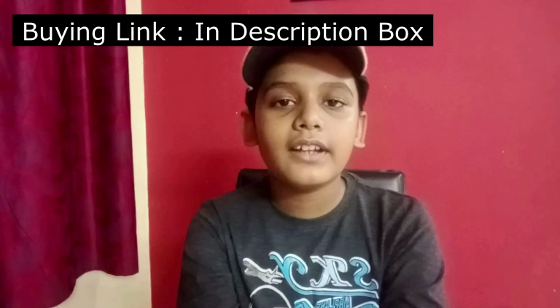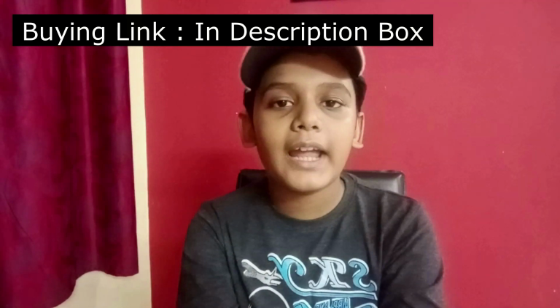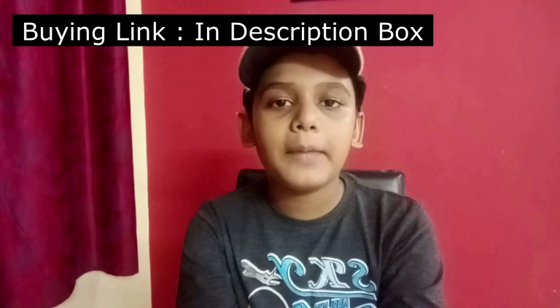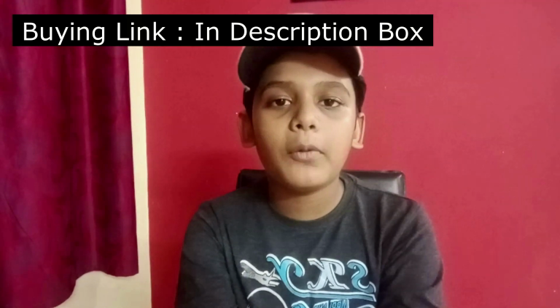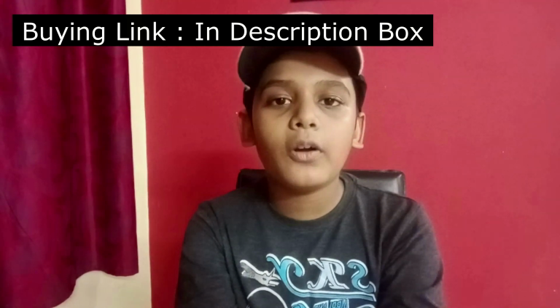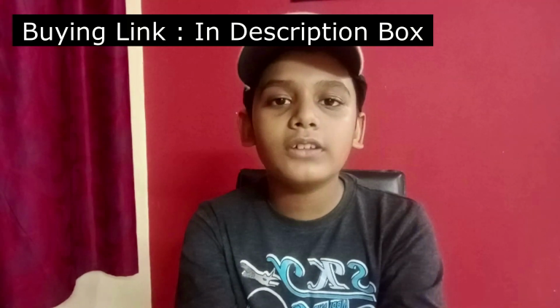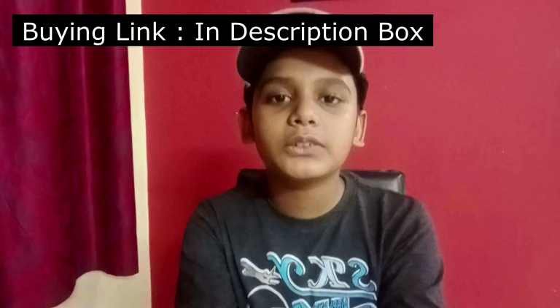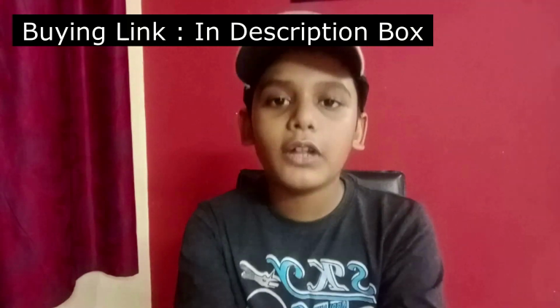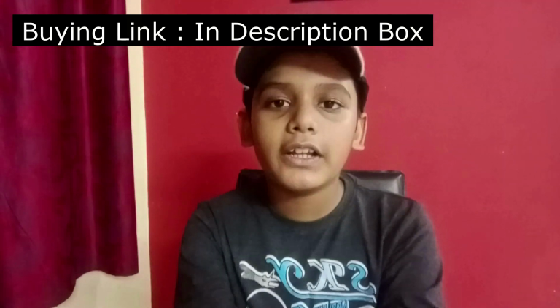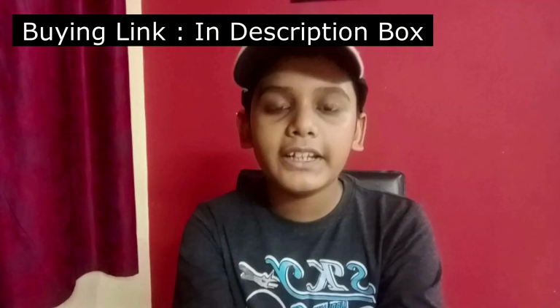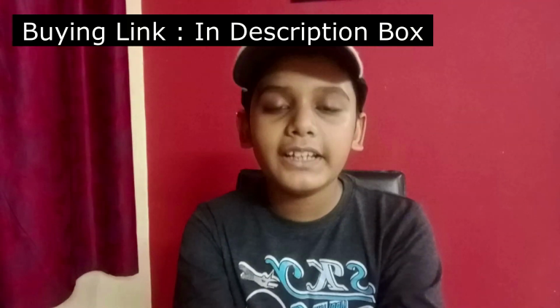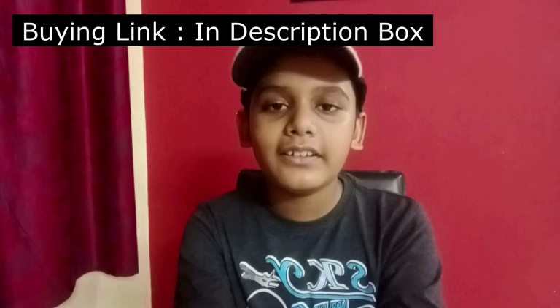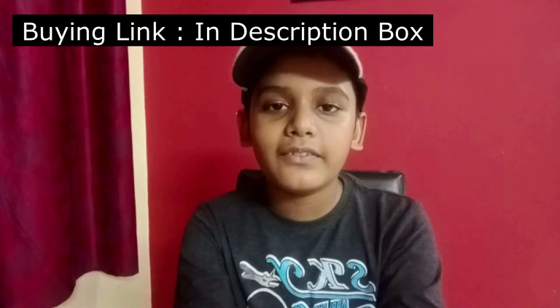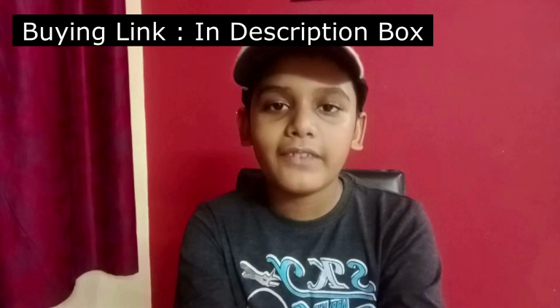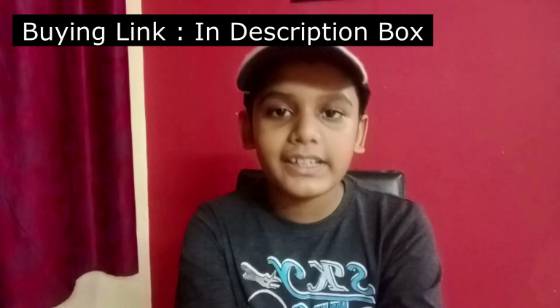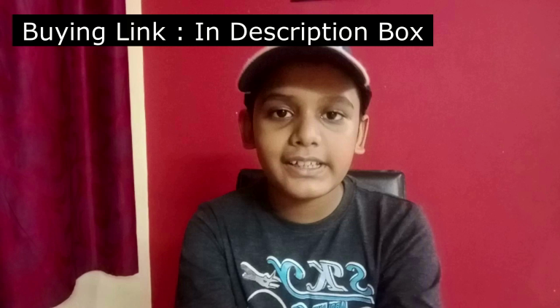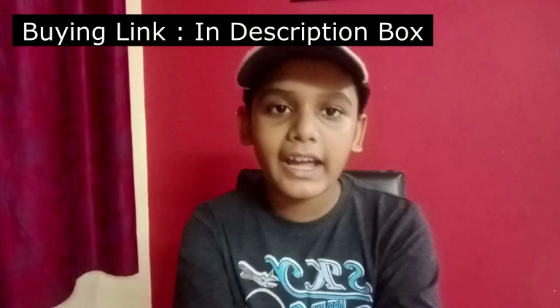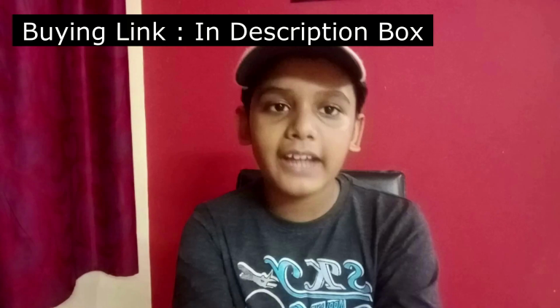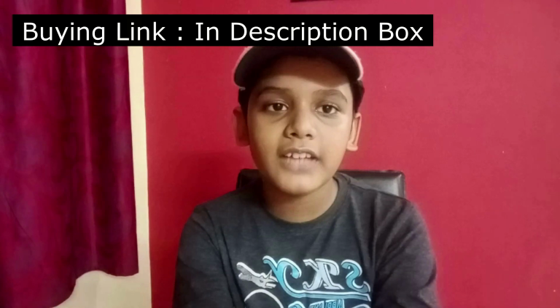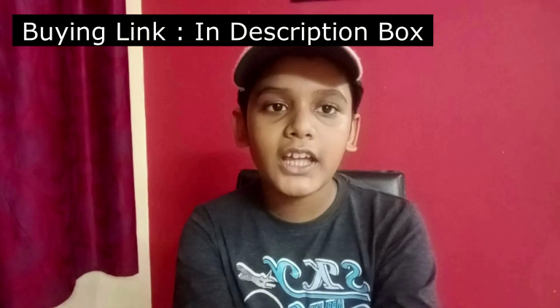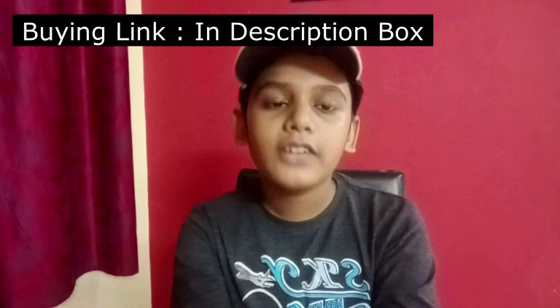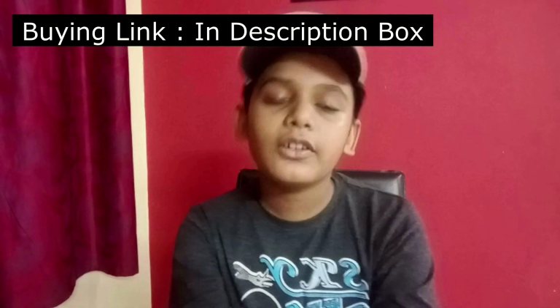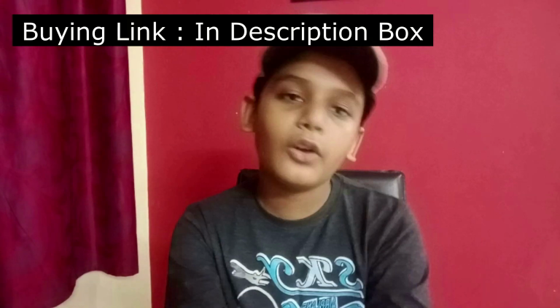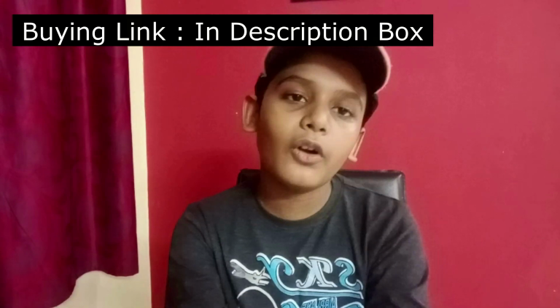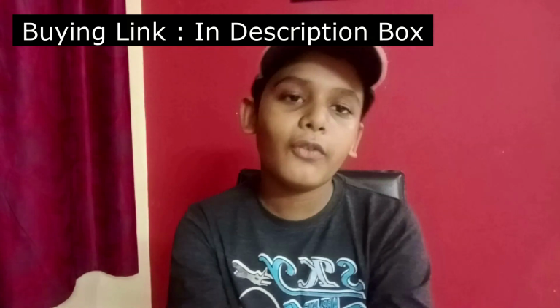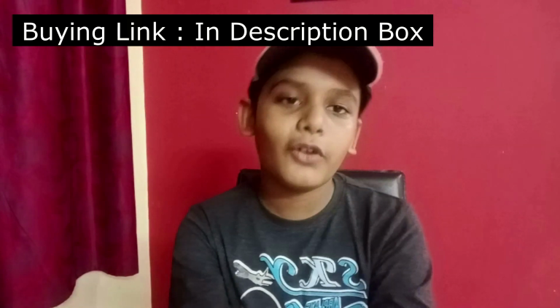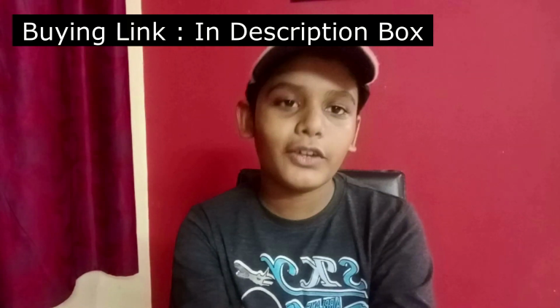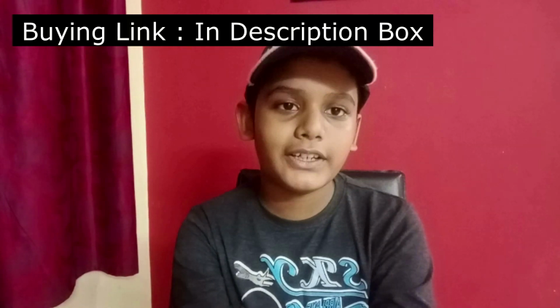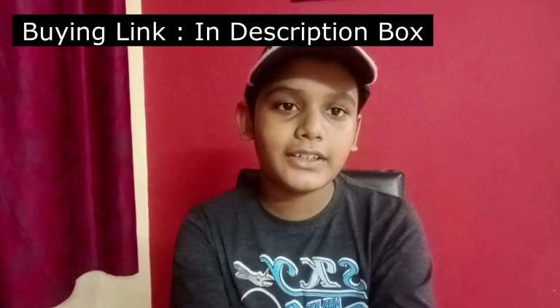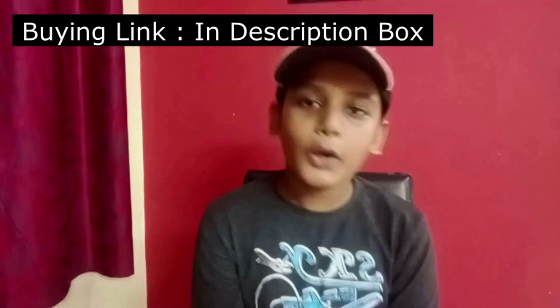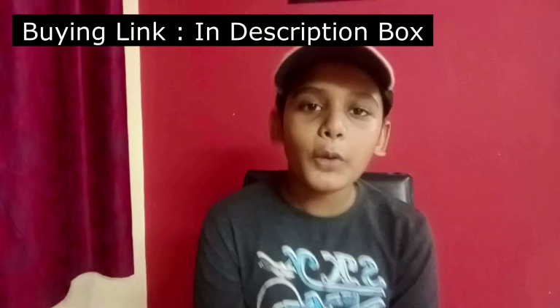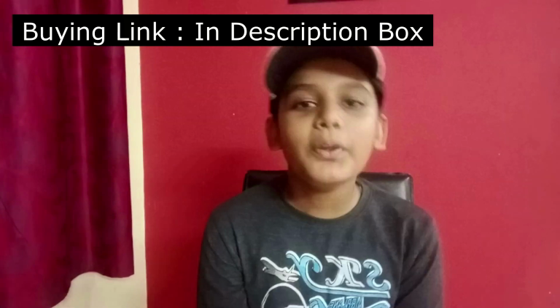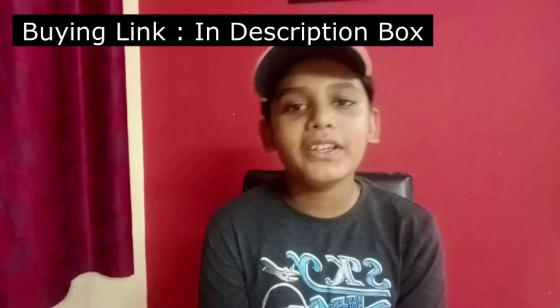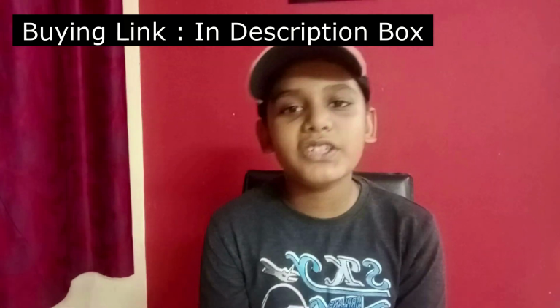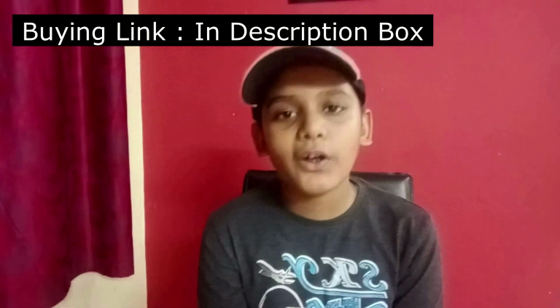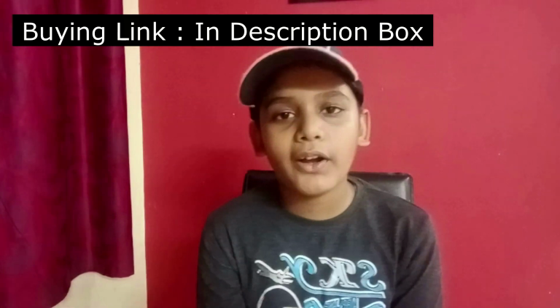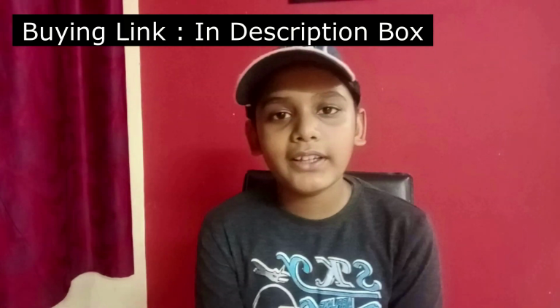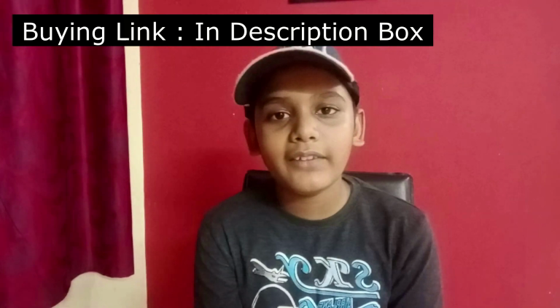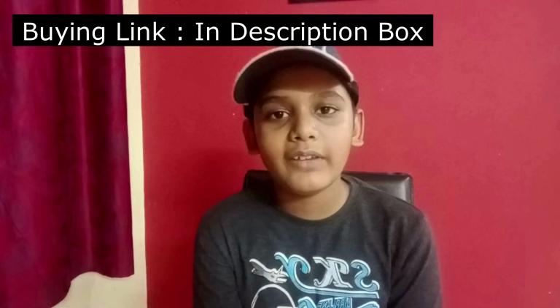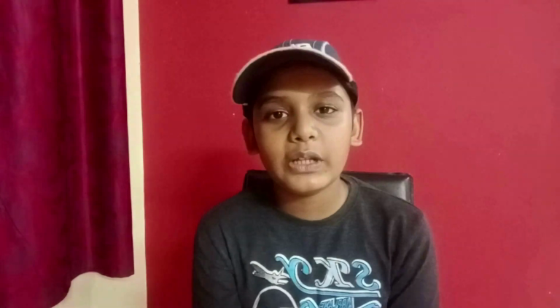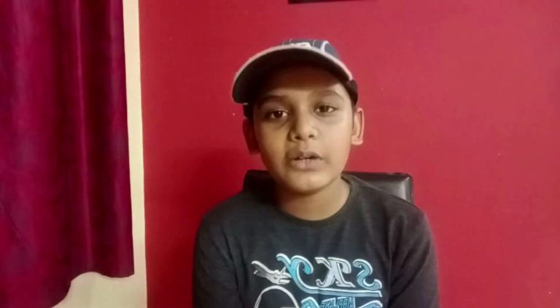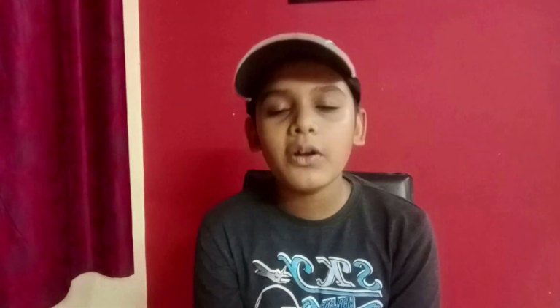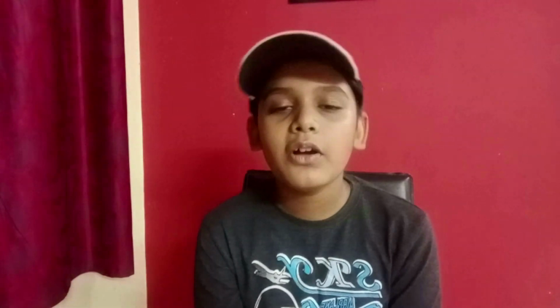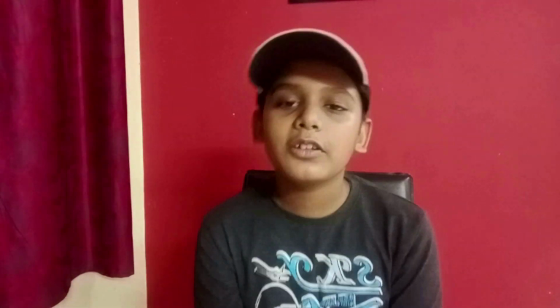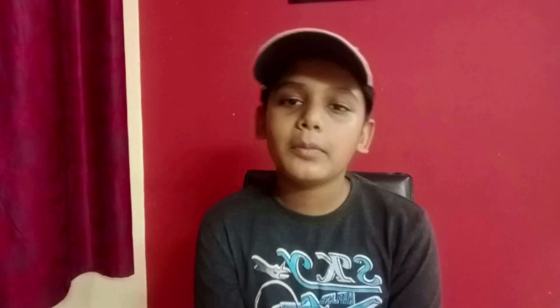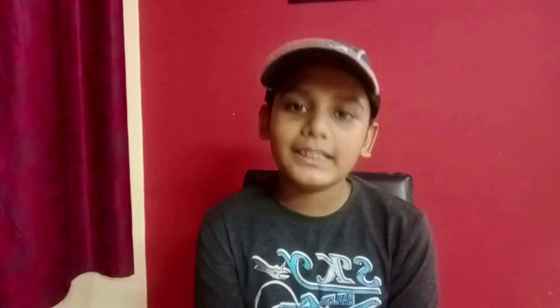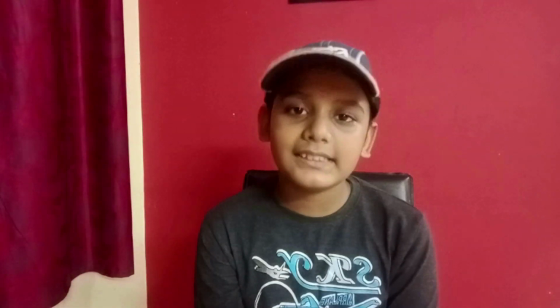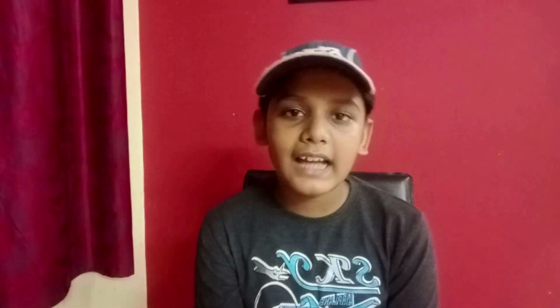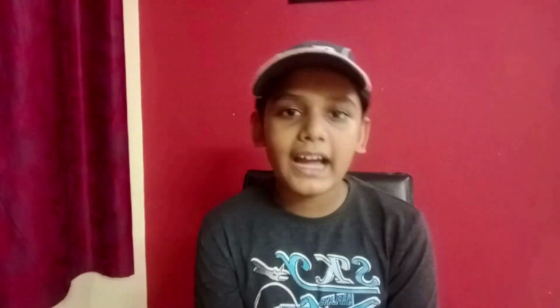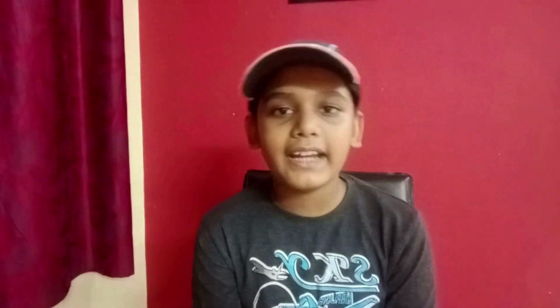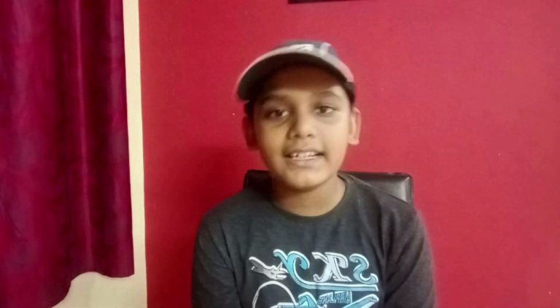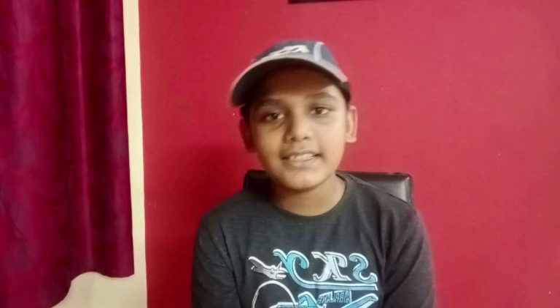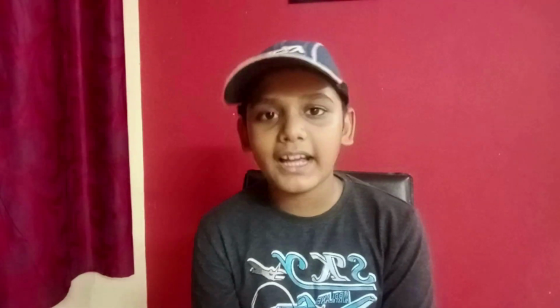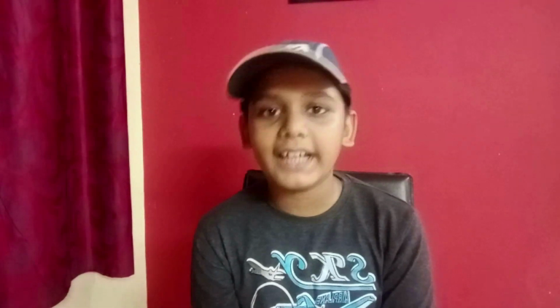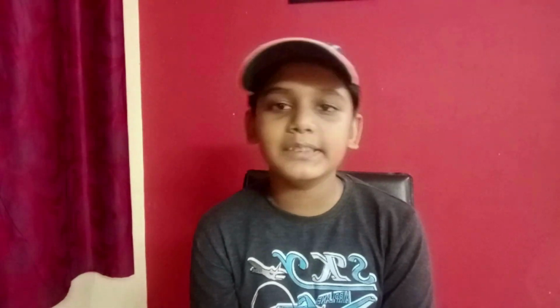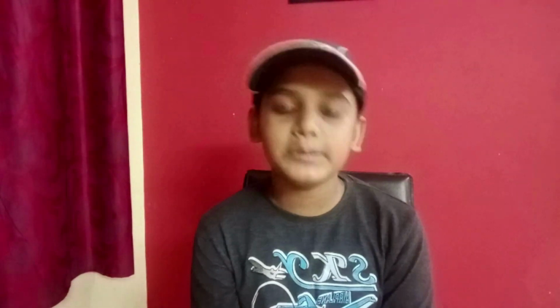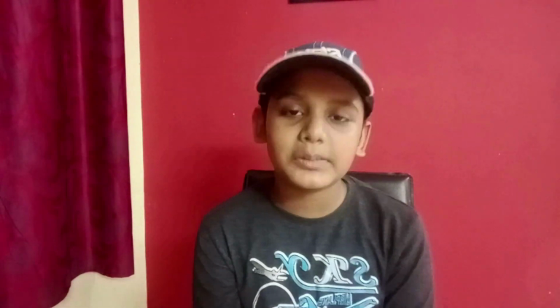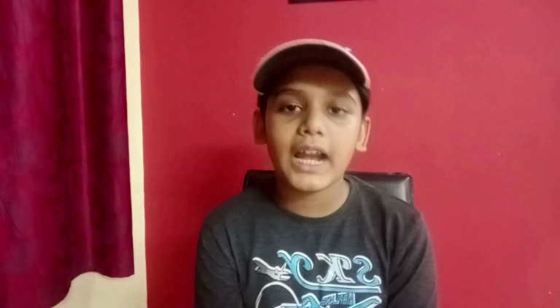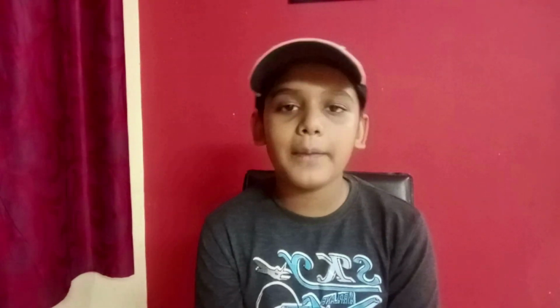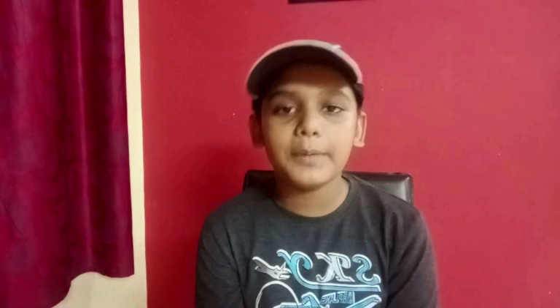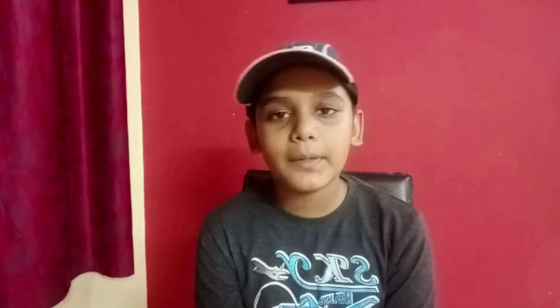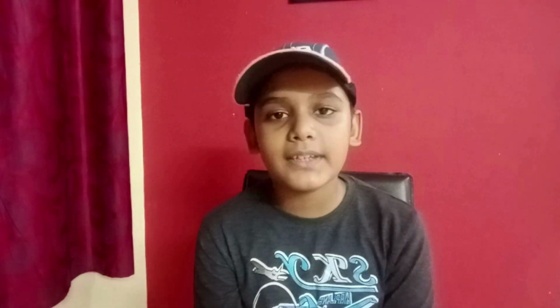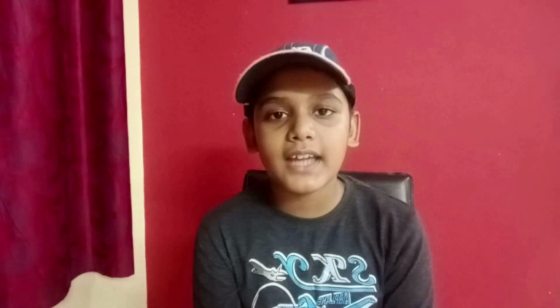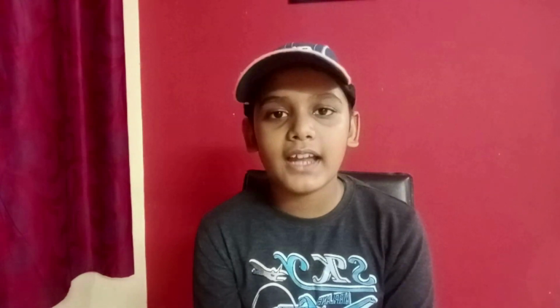Now I'm taking video with this tripod and the tripod's quality is very nice, so go for it. Hope you enjoyed the video — please like, share, and subscribe to my channel.